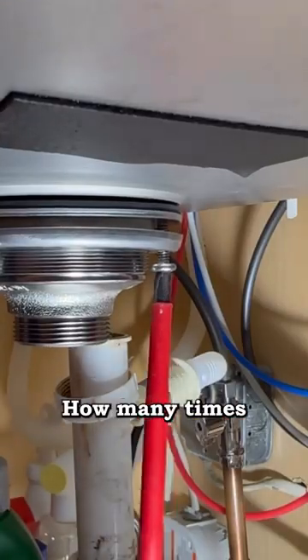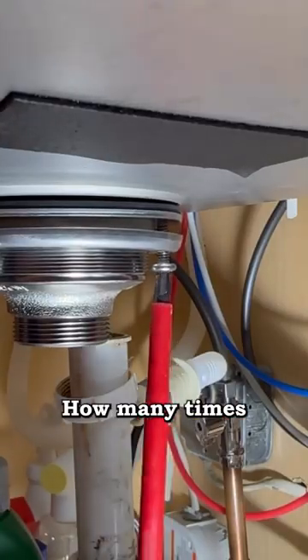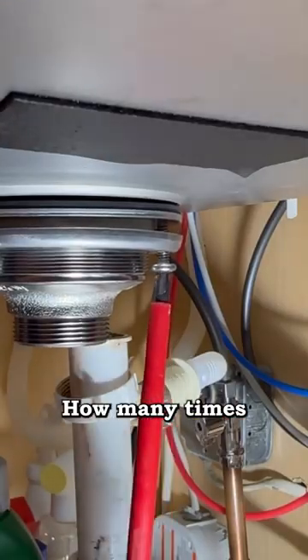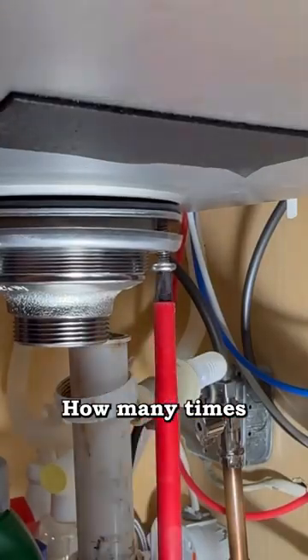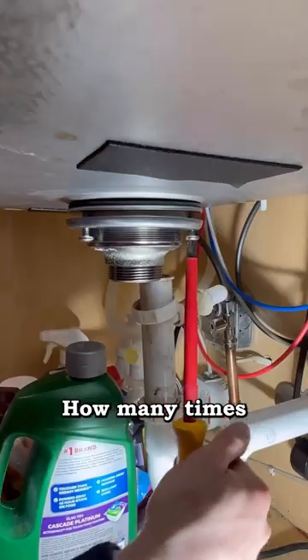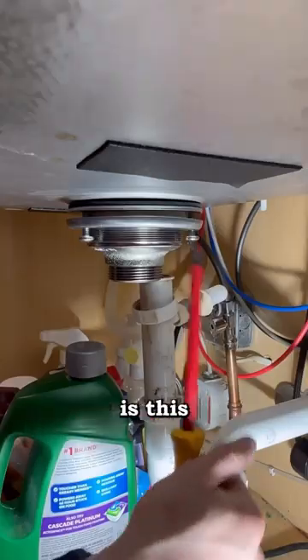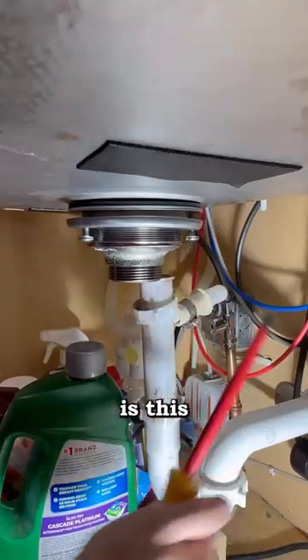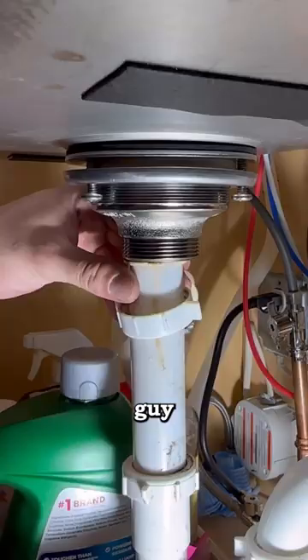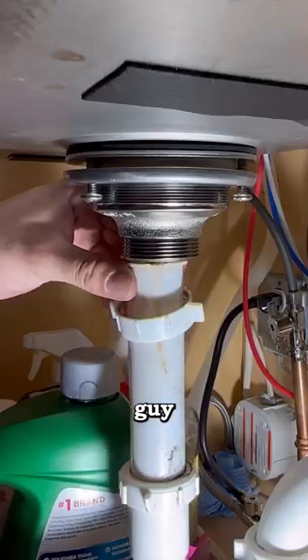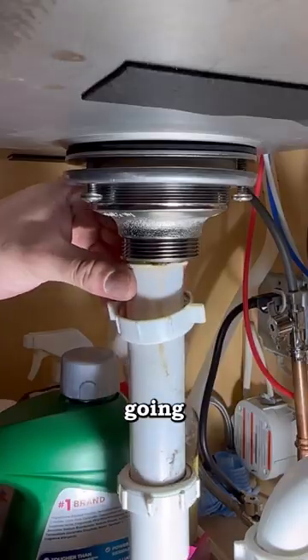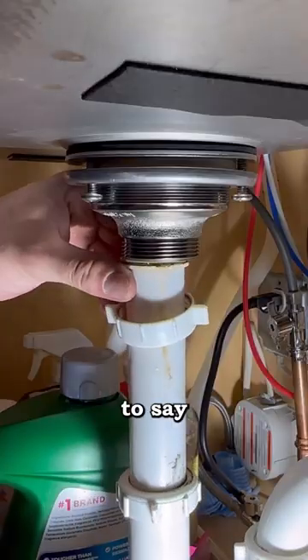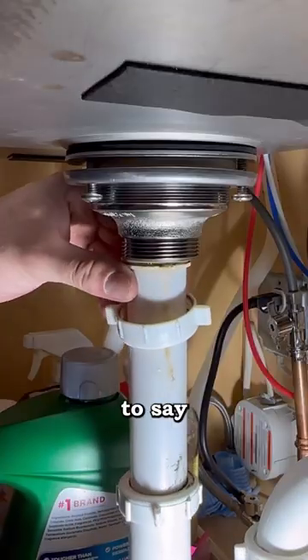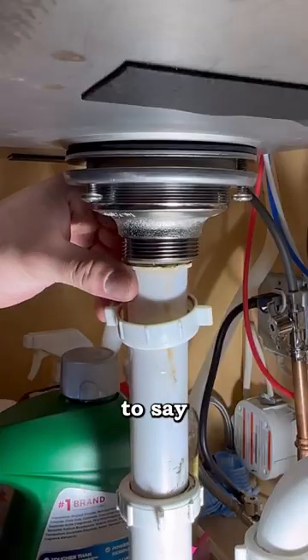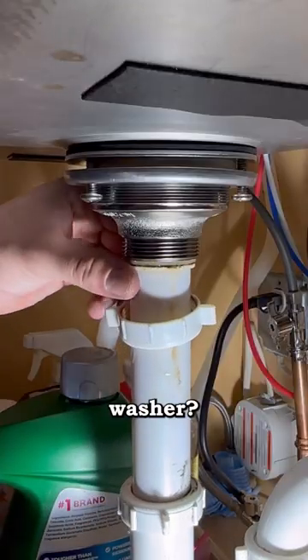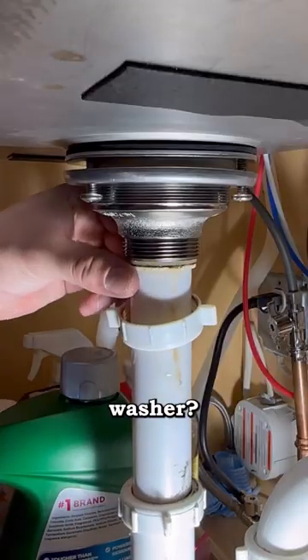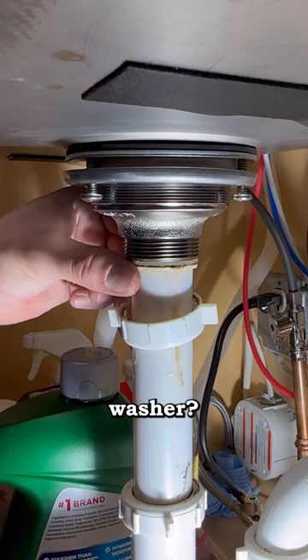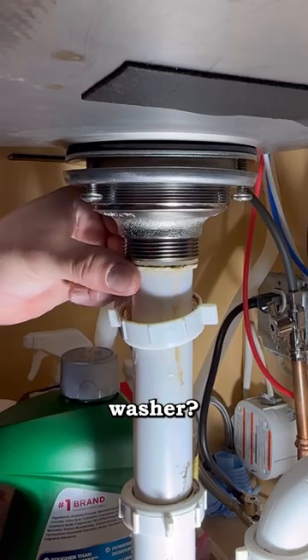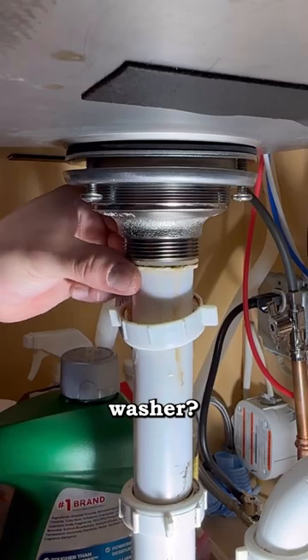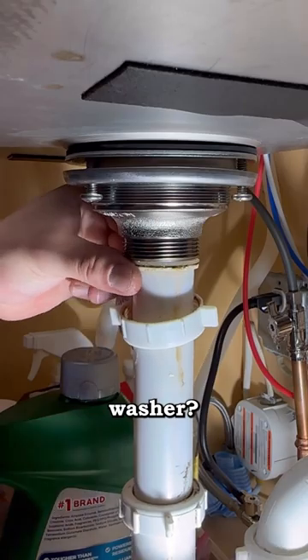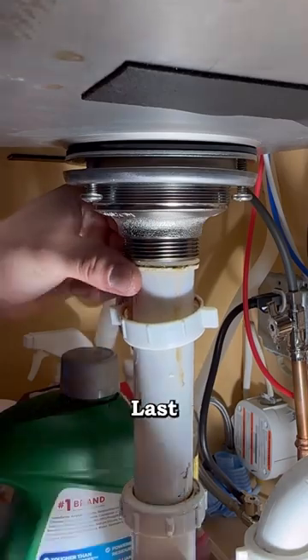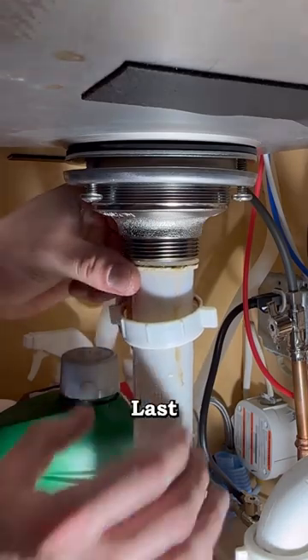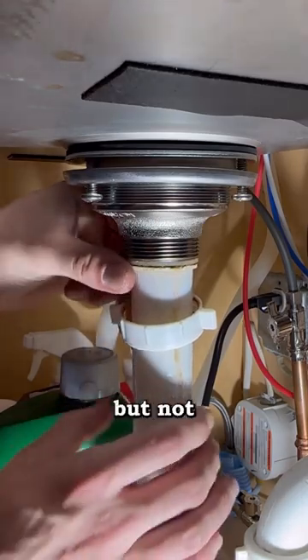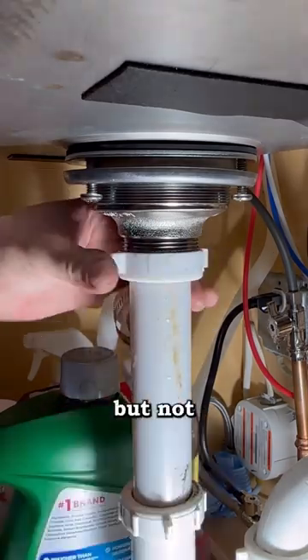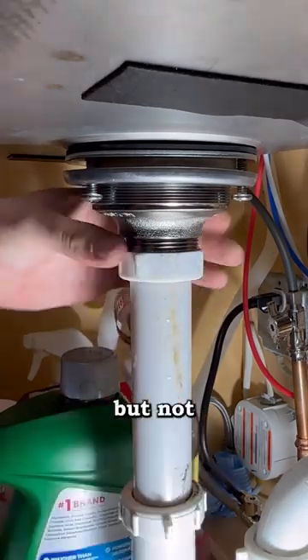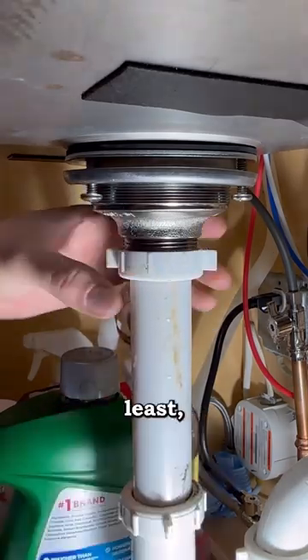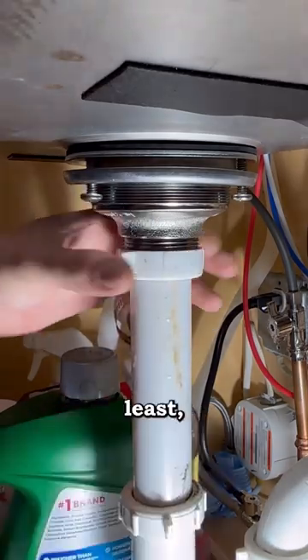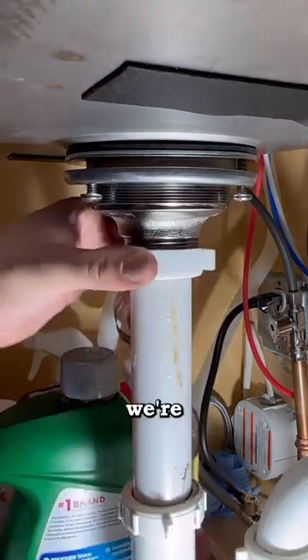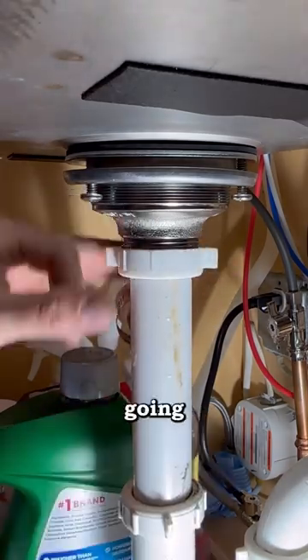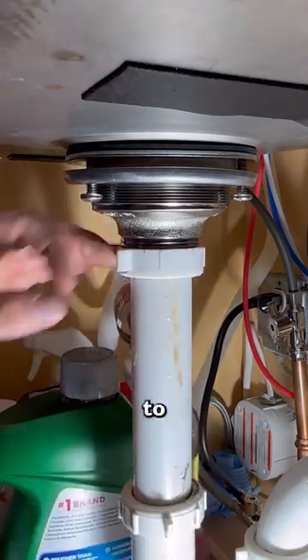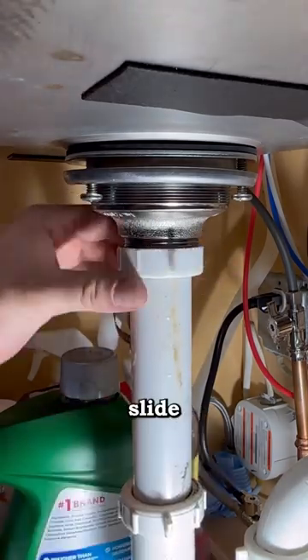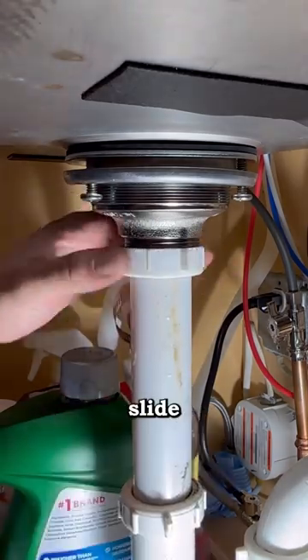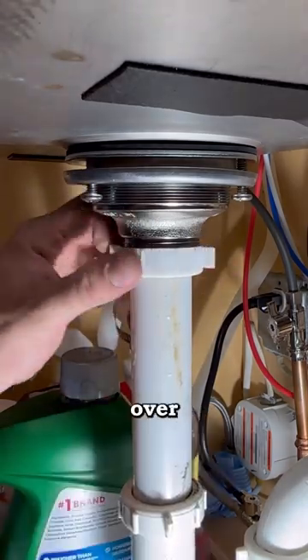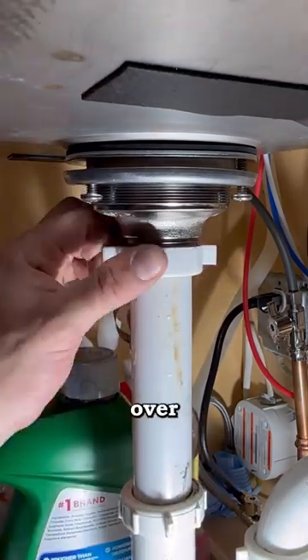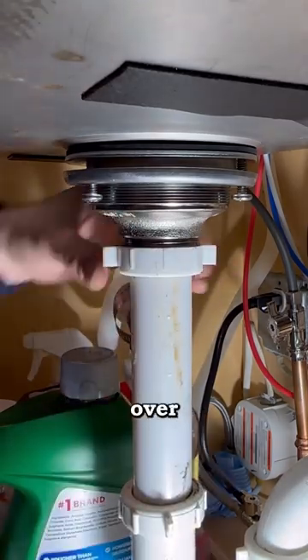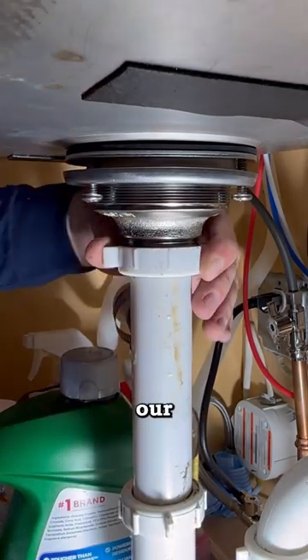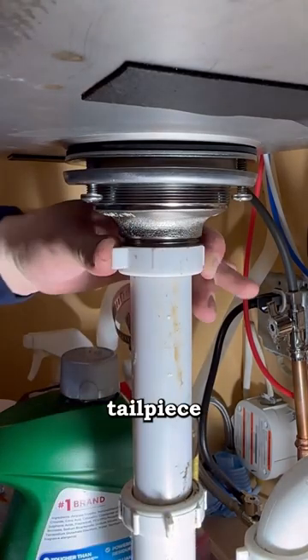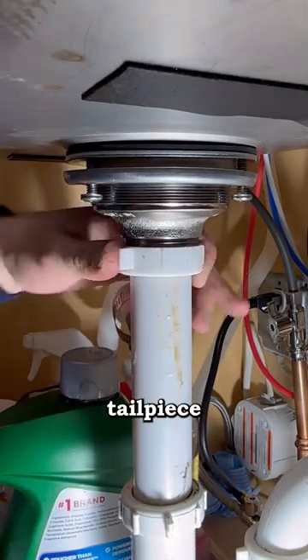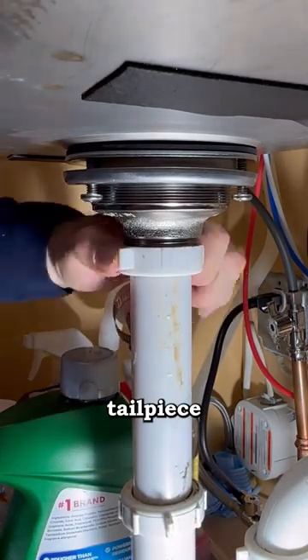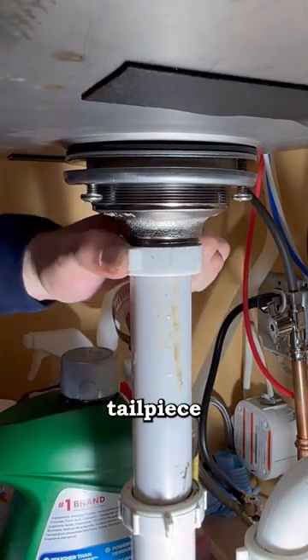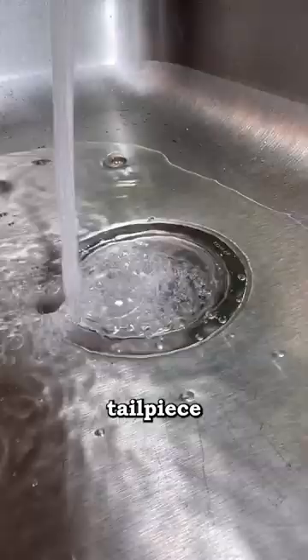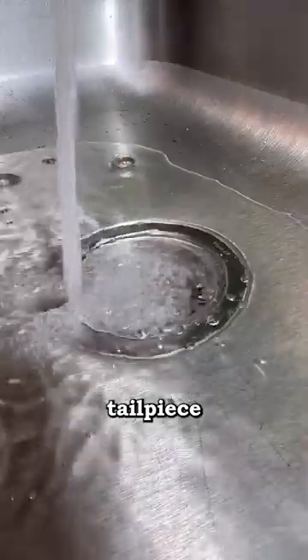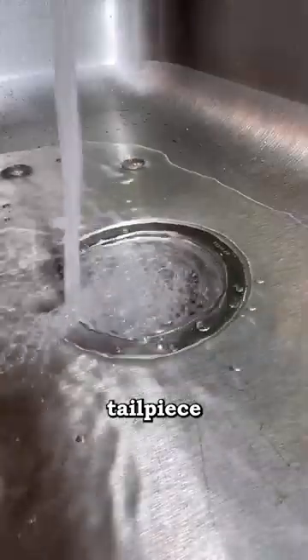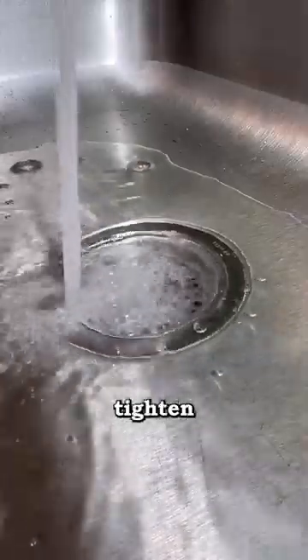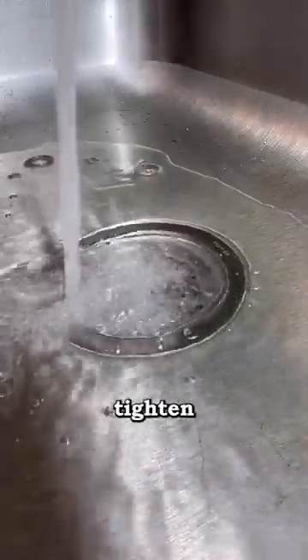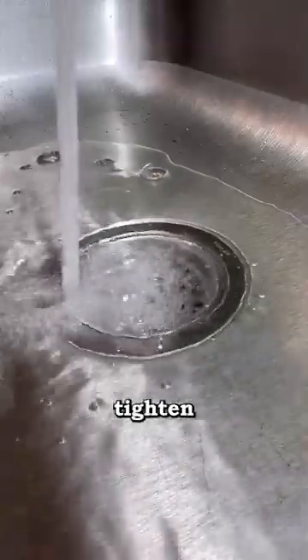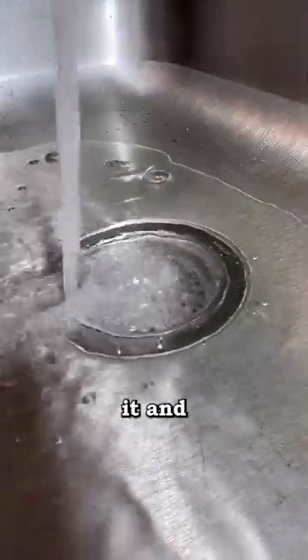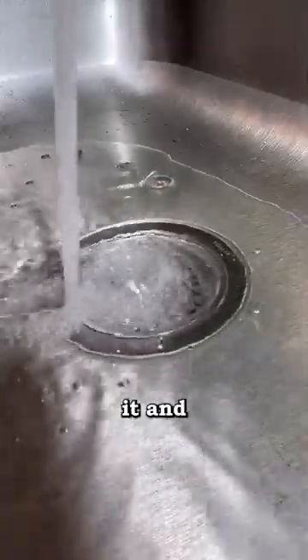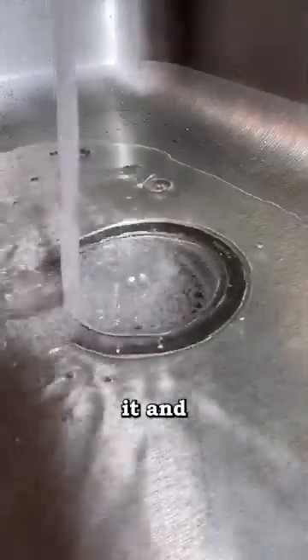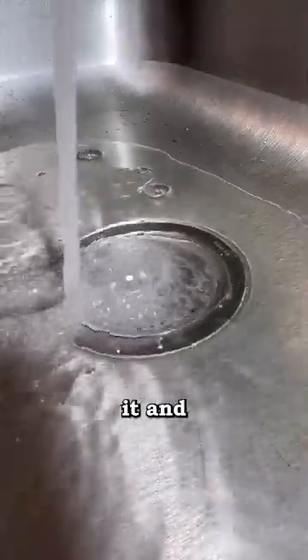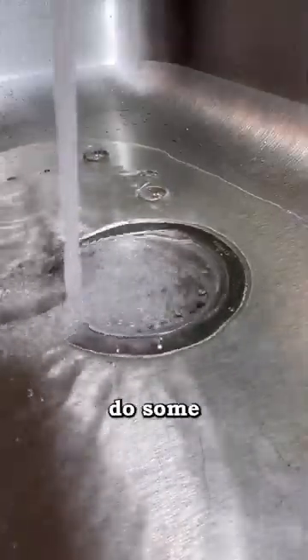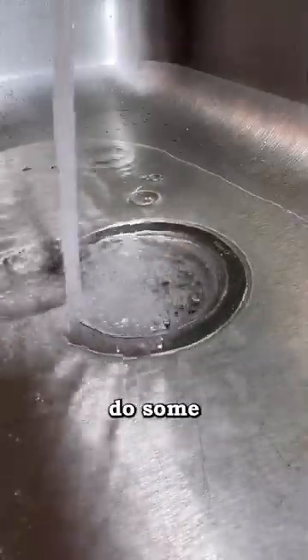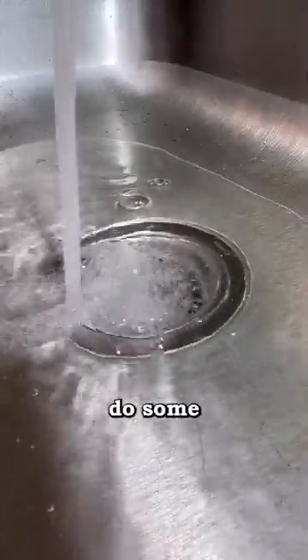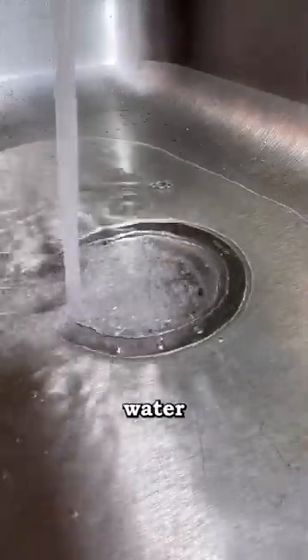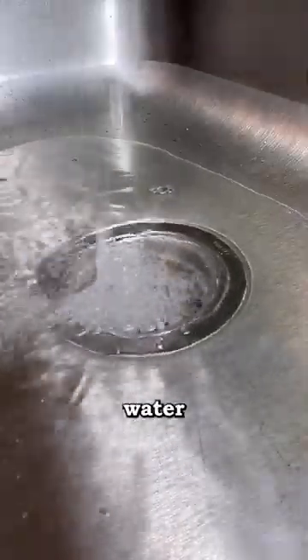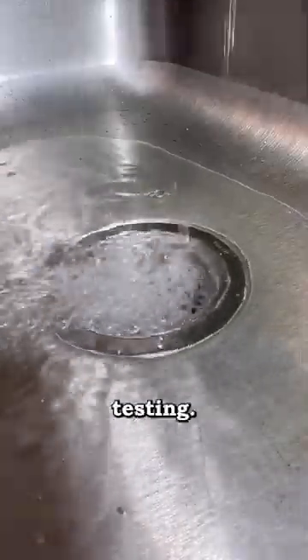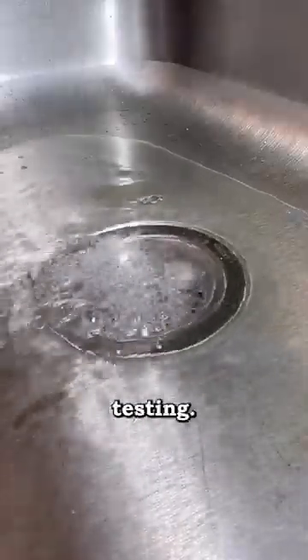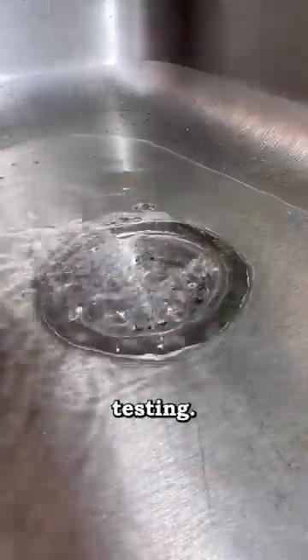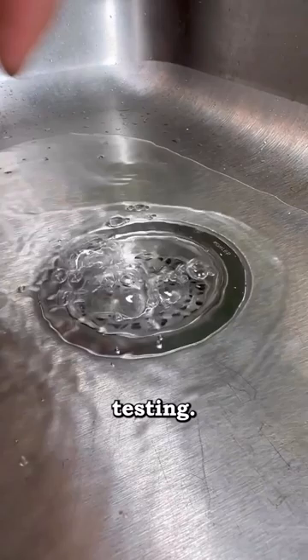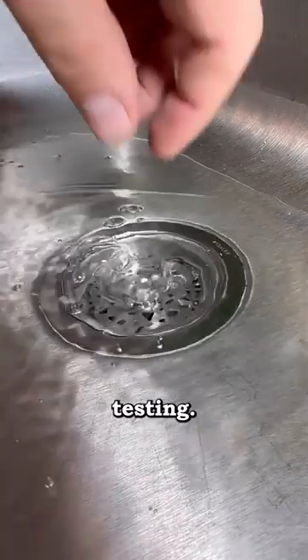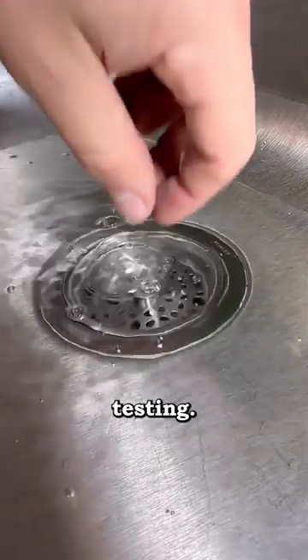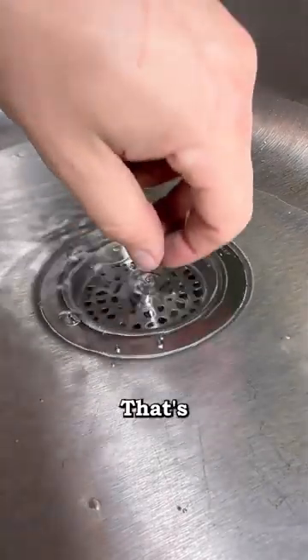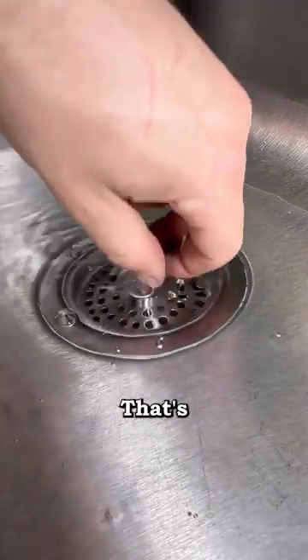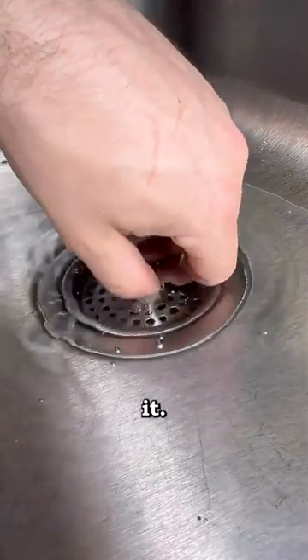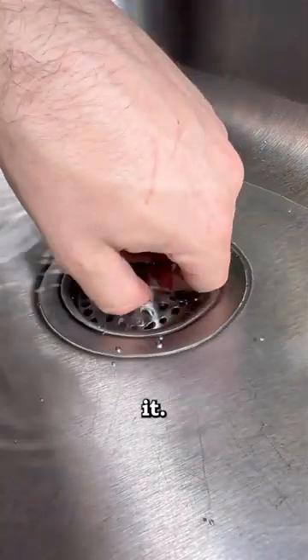How many times is this guy gonna say washer? Last but not least we're gonna slide over our tailpiece, tighten it, and do some water testing. That's it.